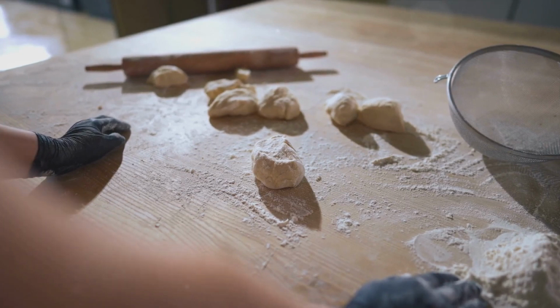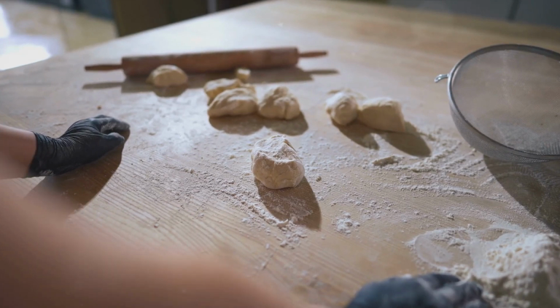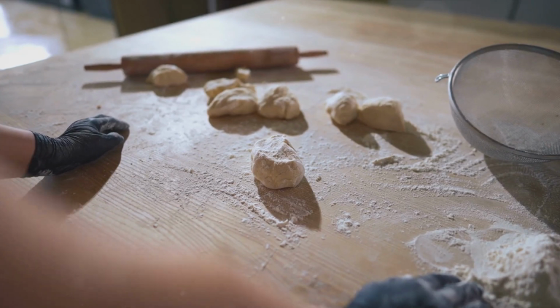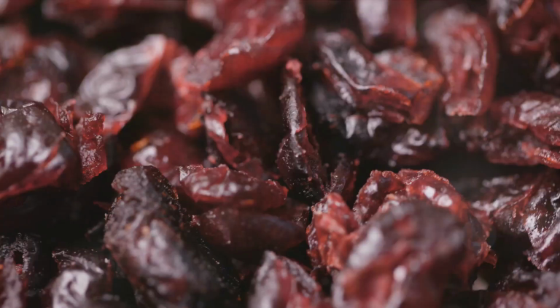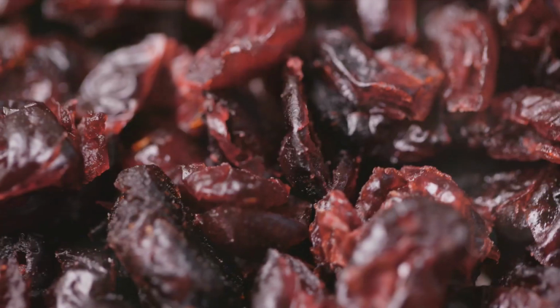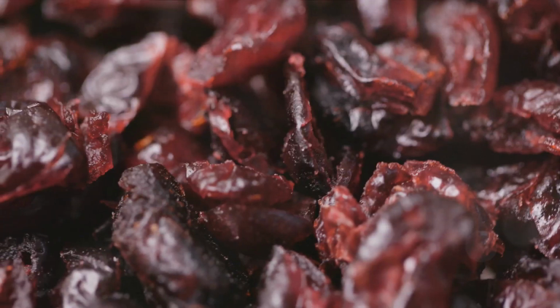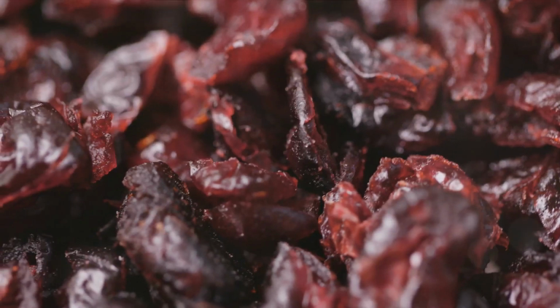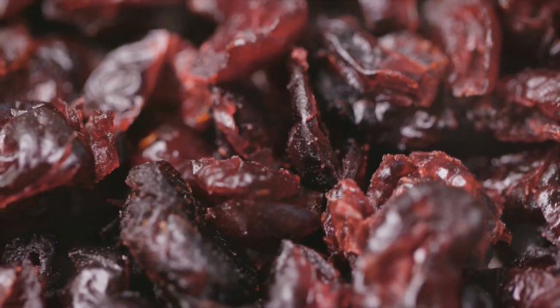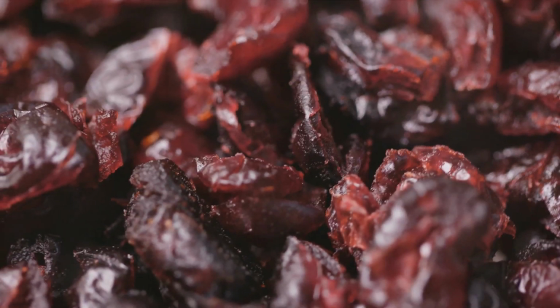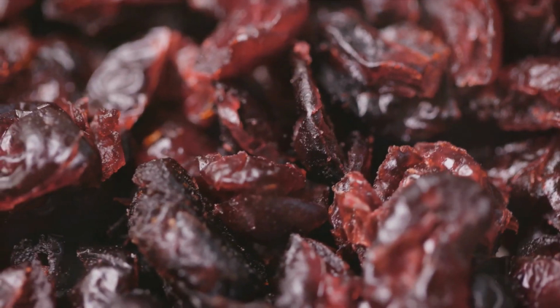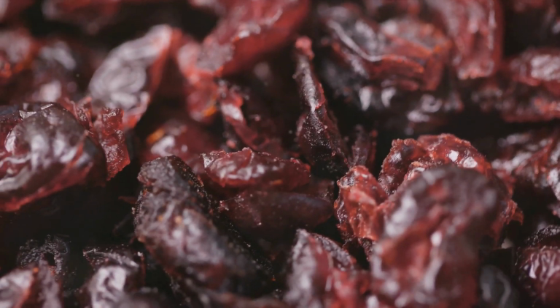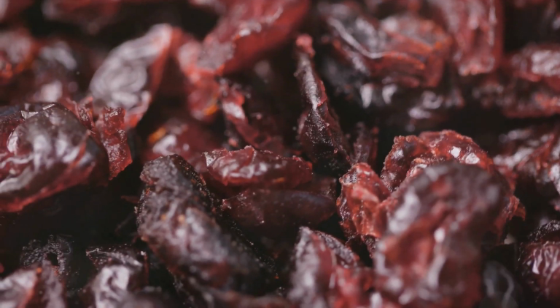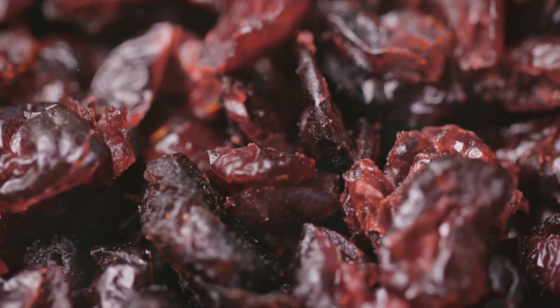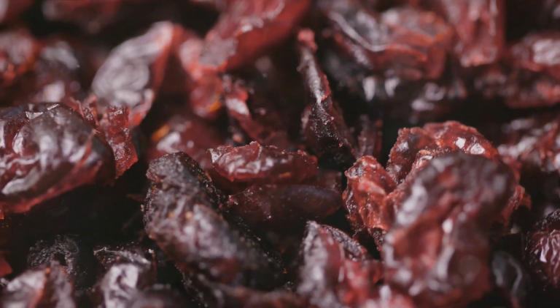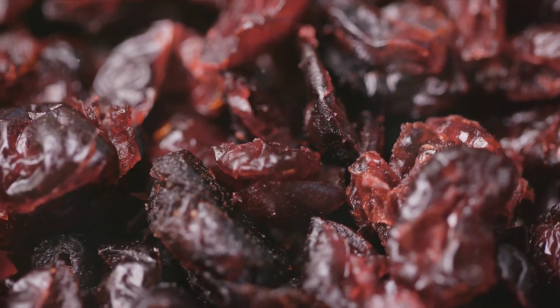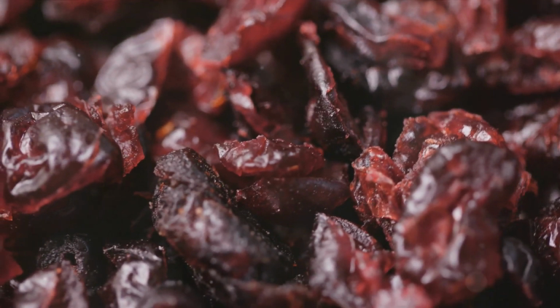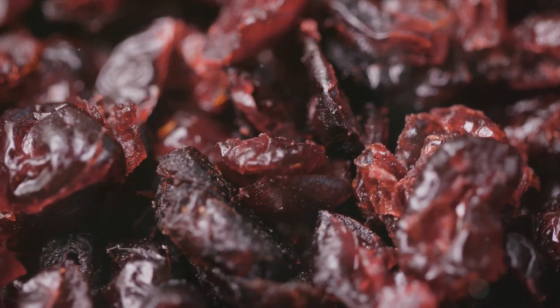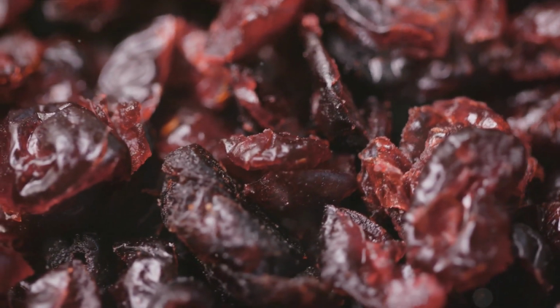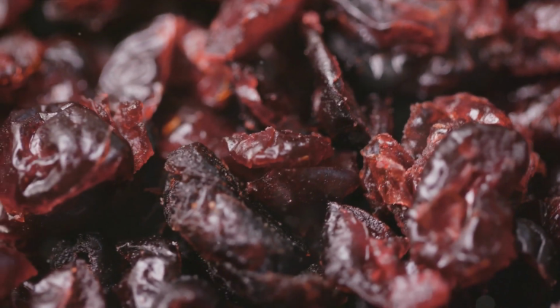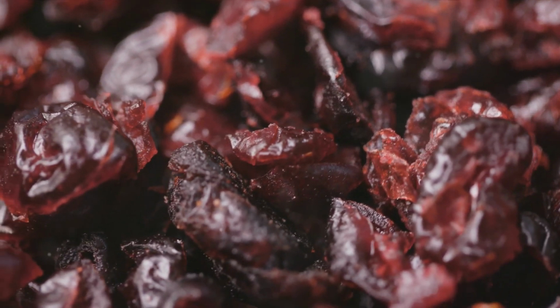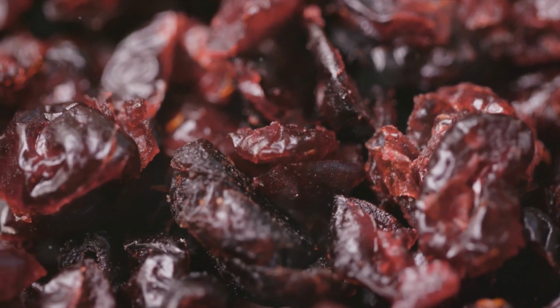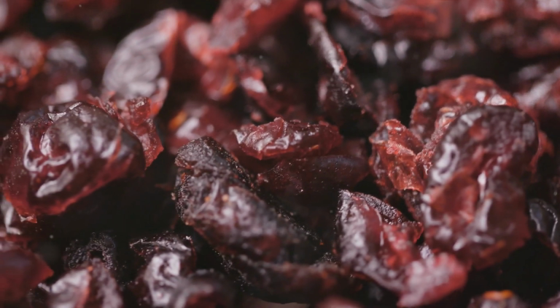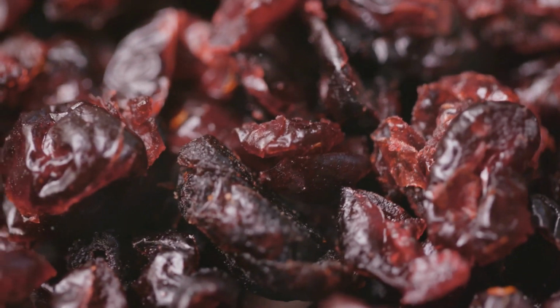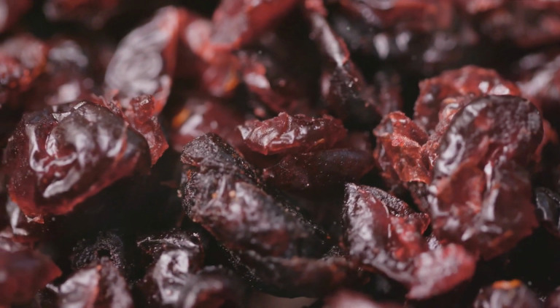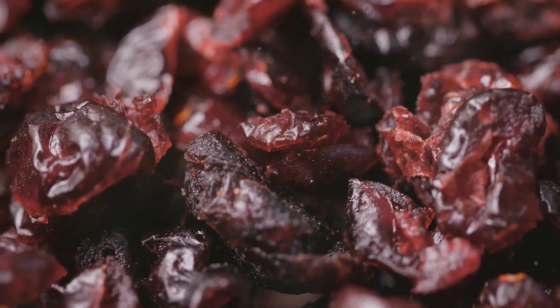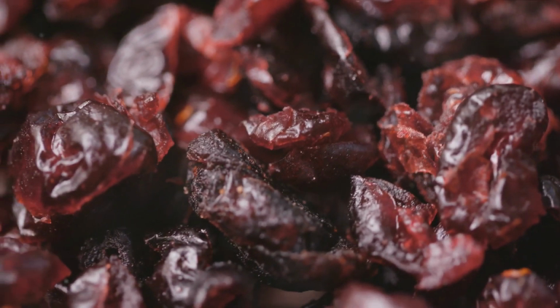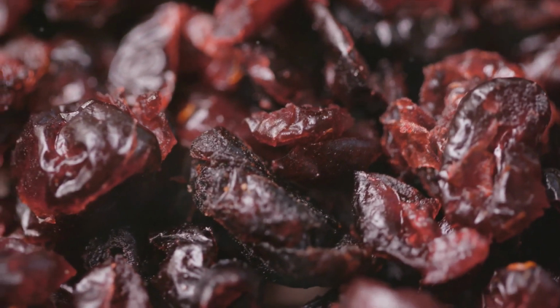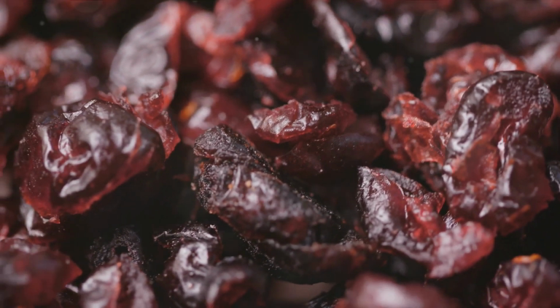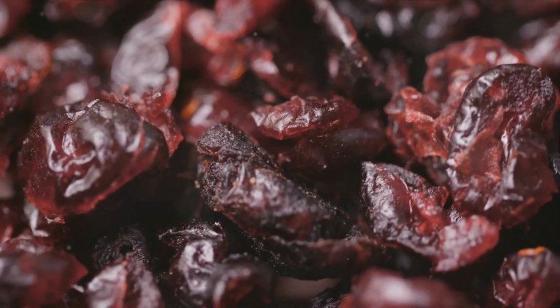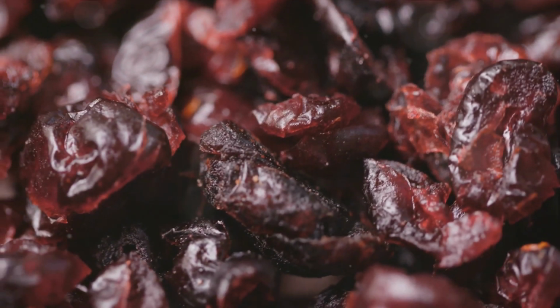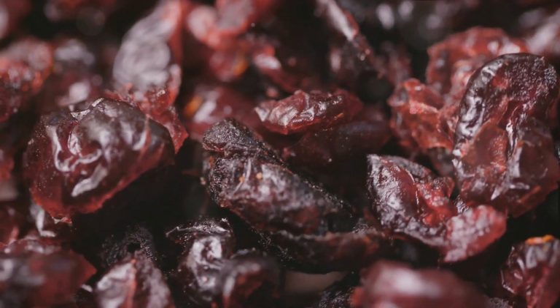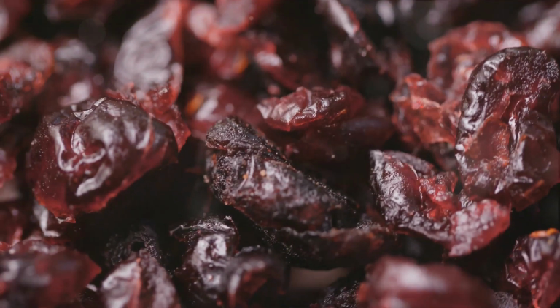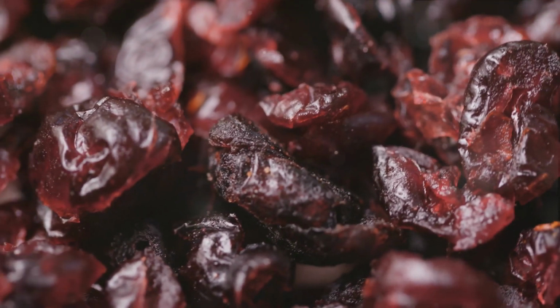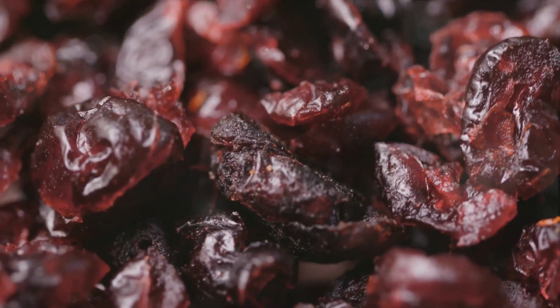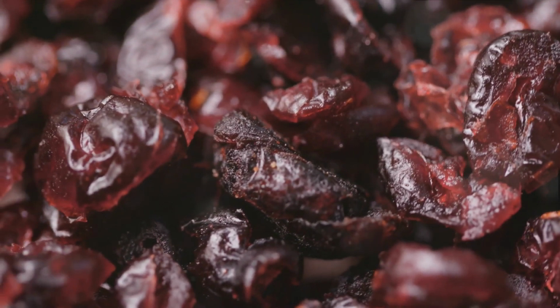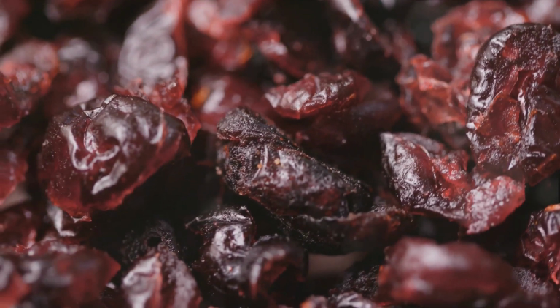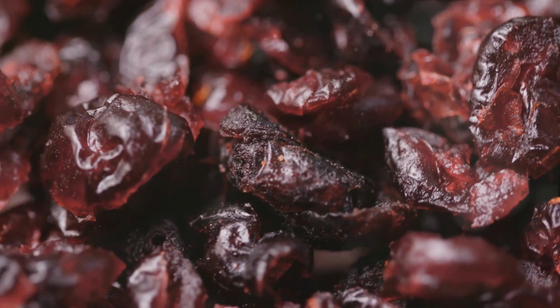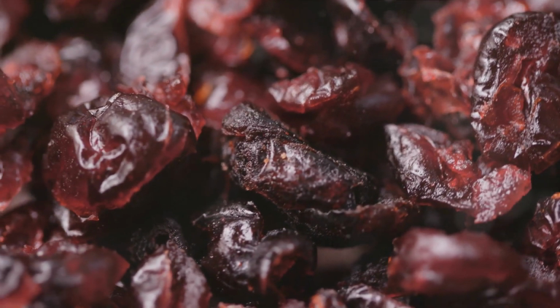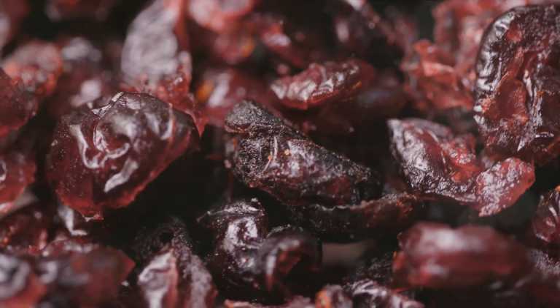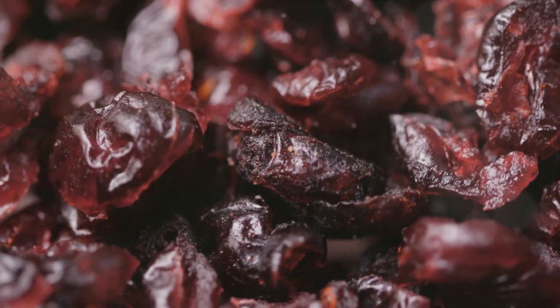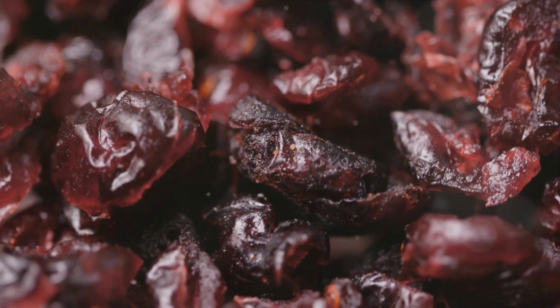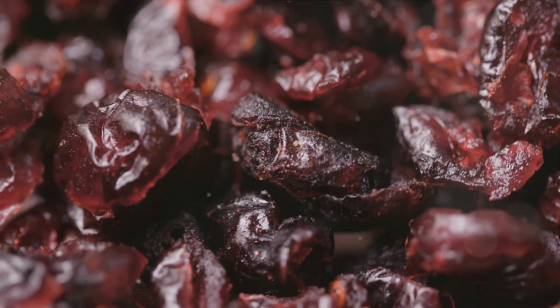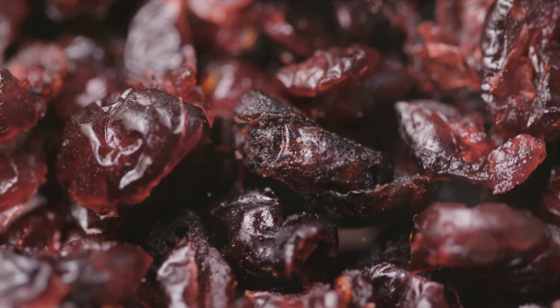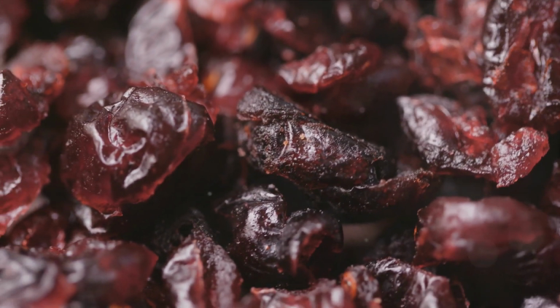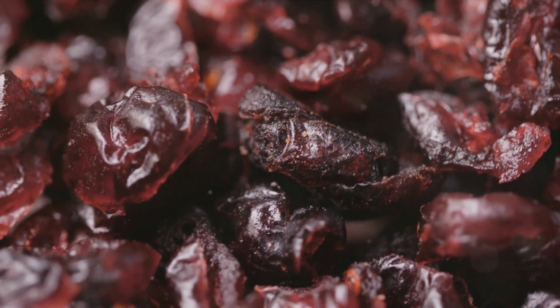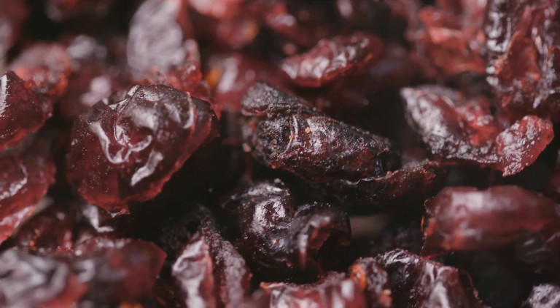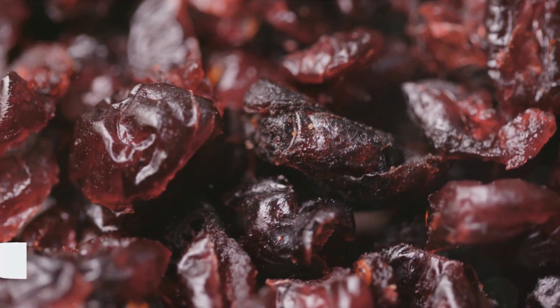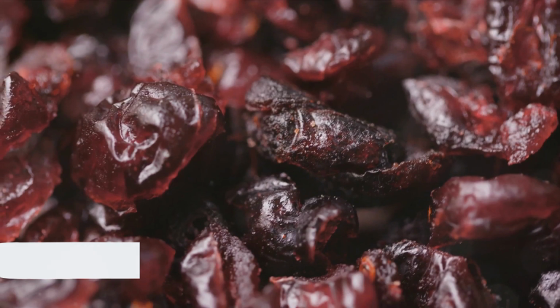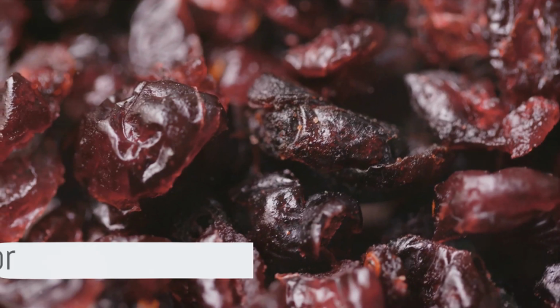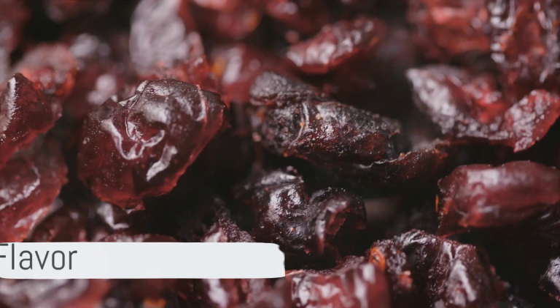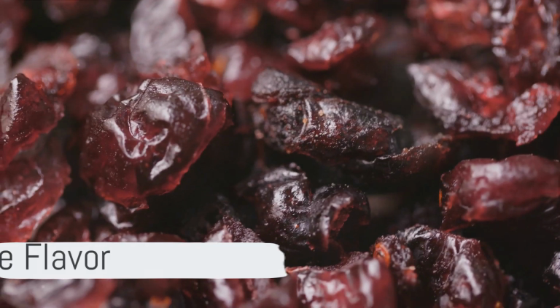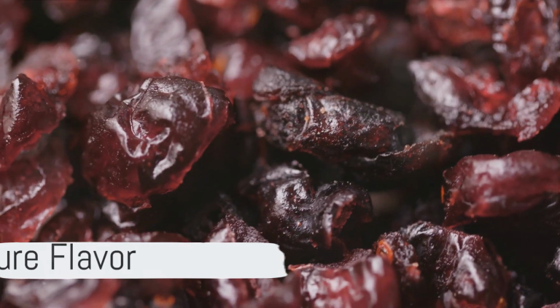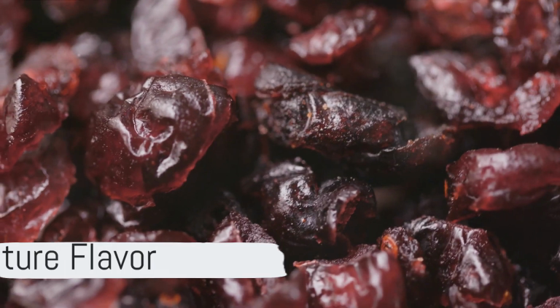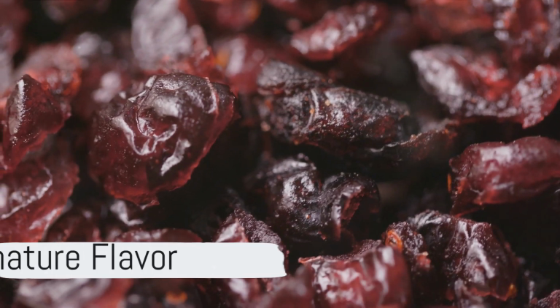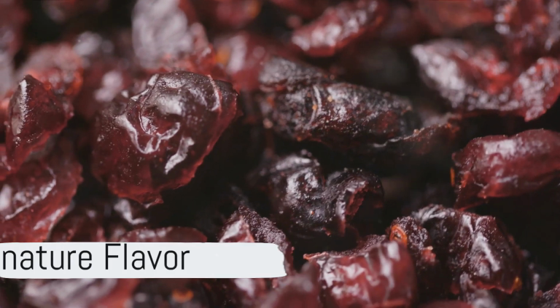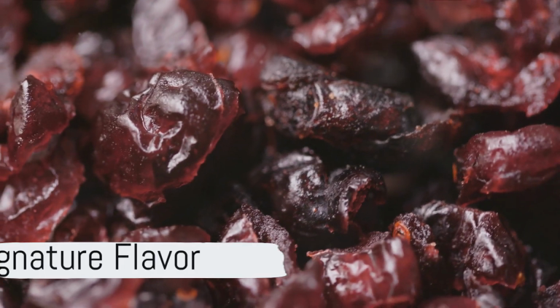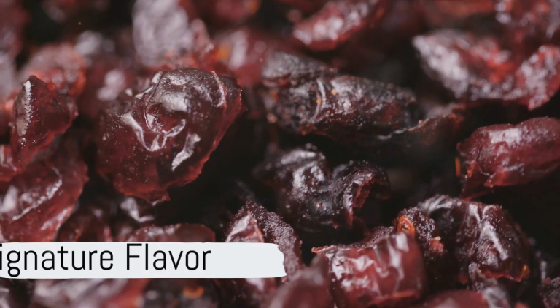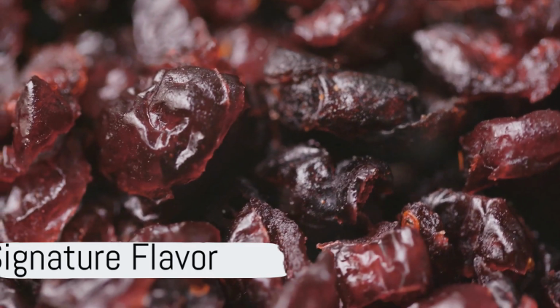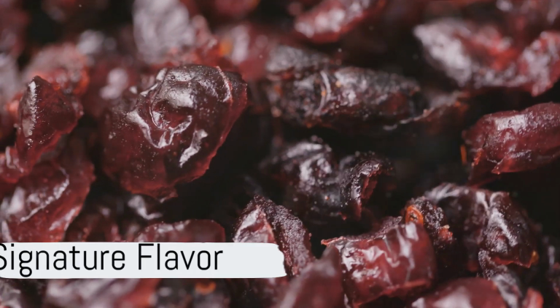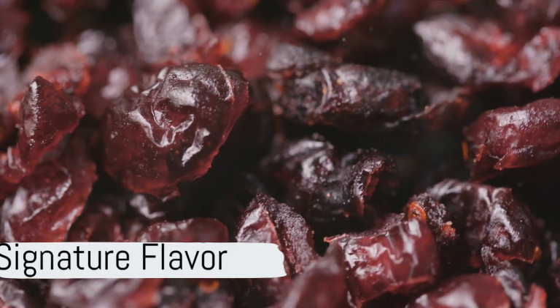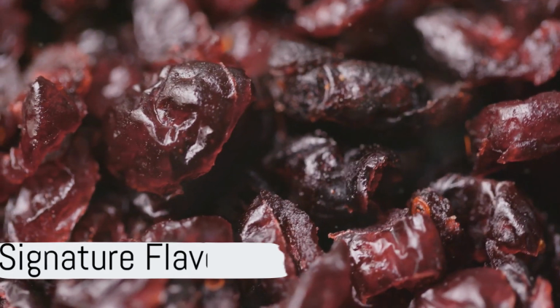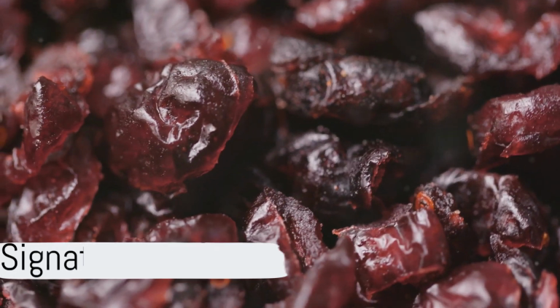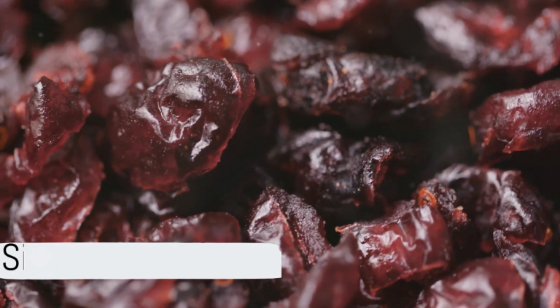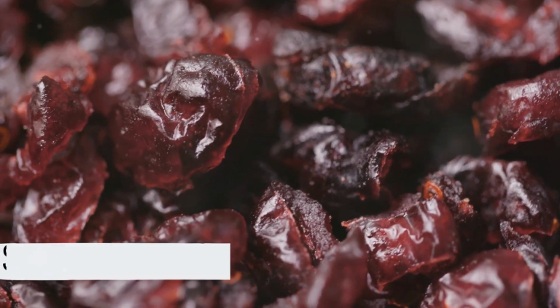Stir in half a cup of dried cranberries and the zest of one orange. This will give the scones their signature flavor.